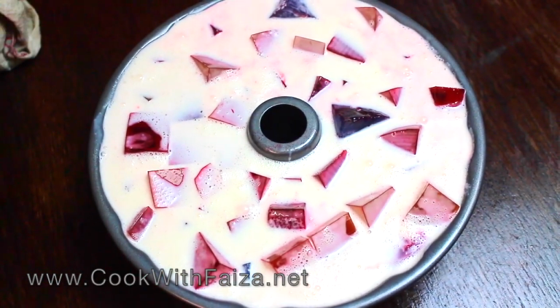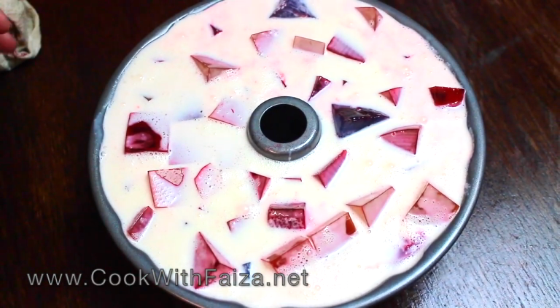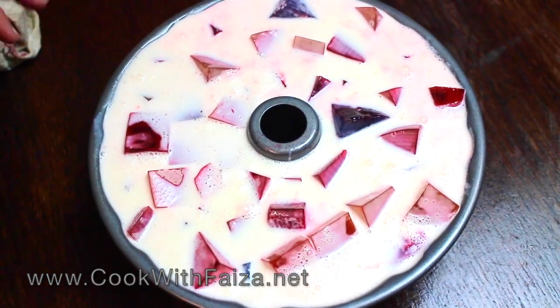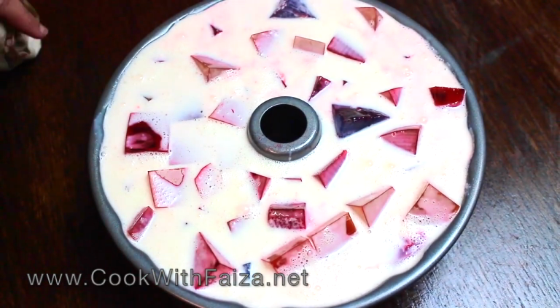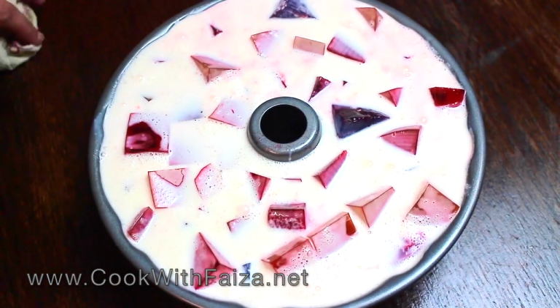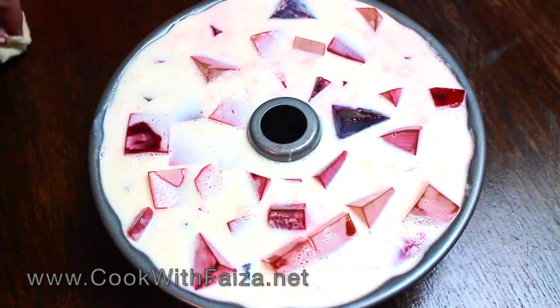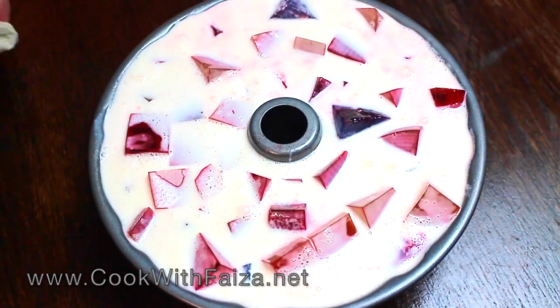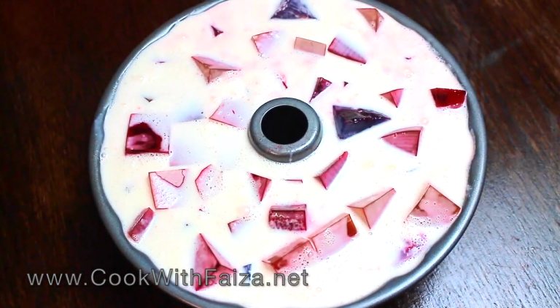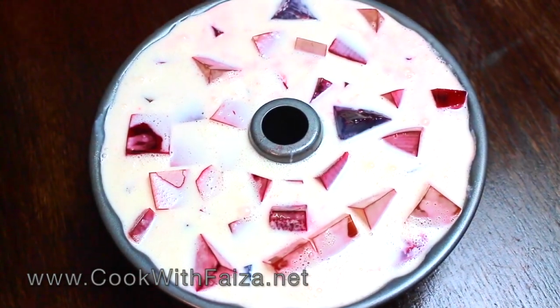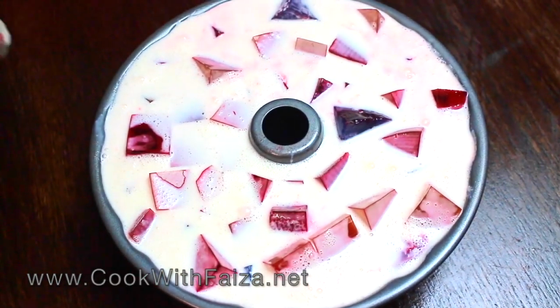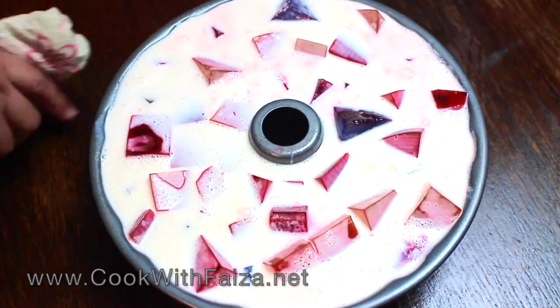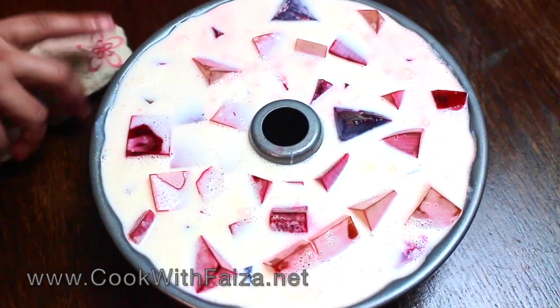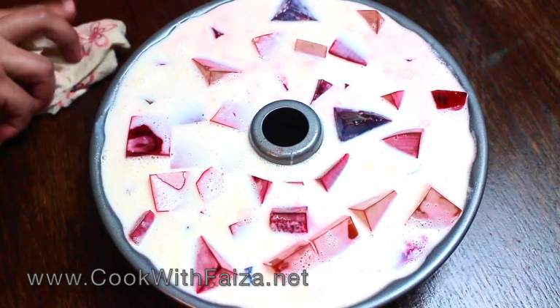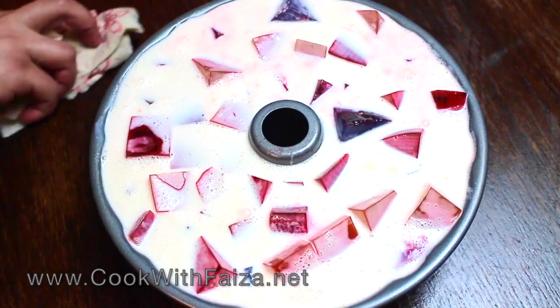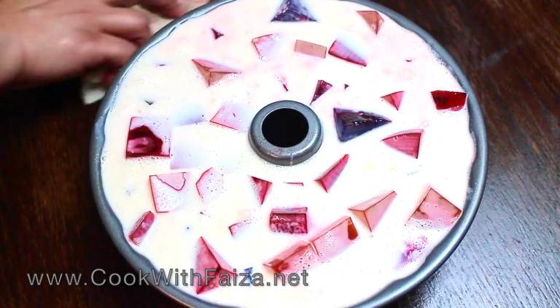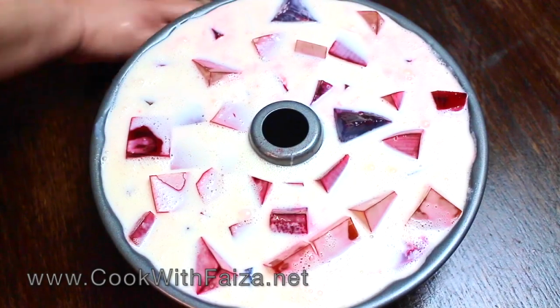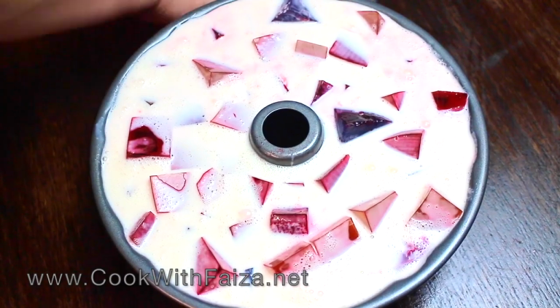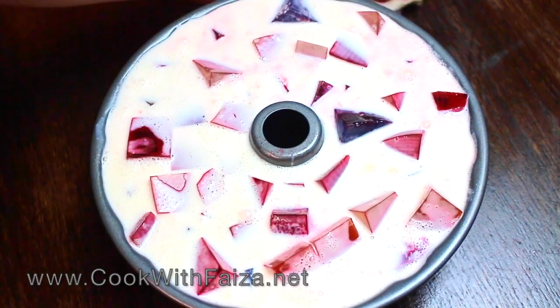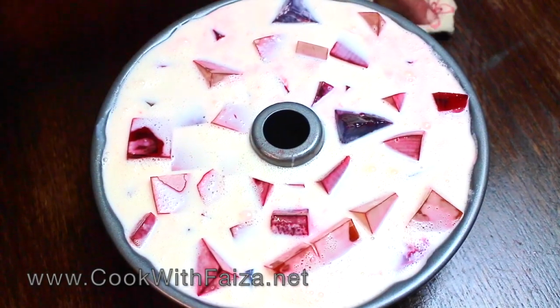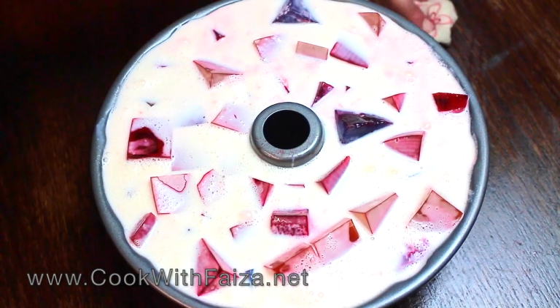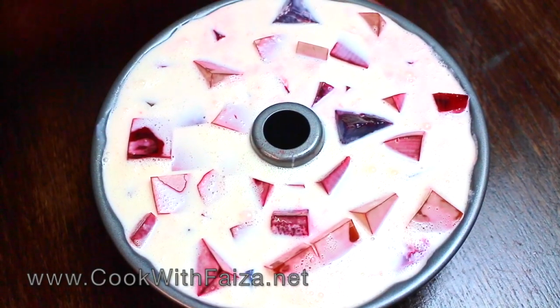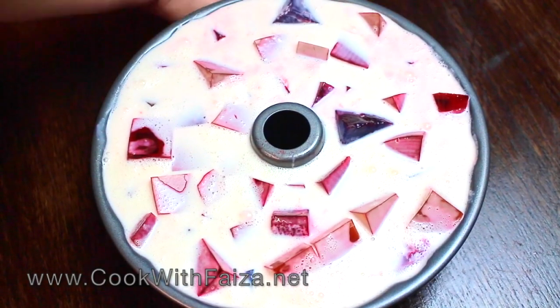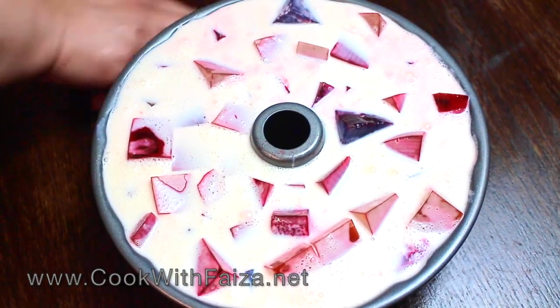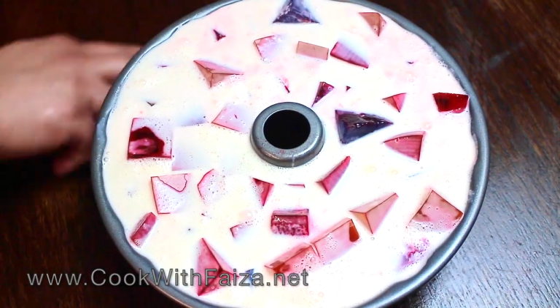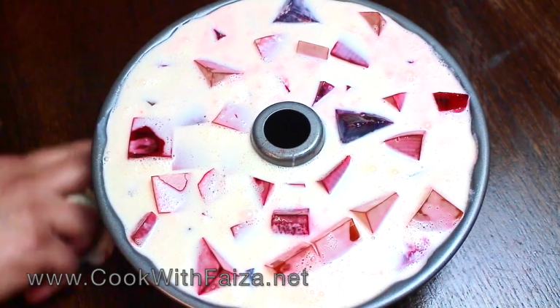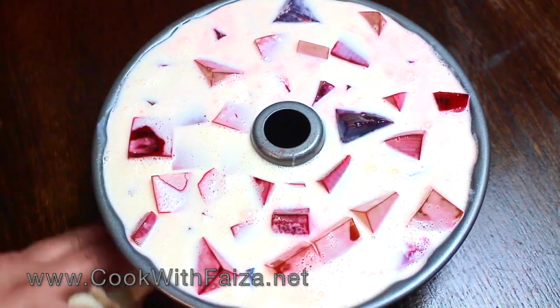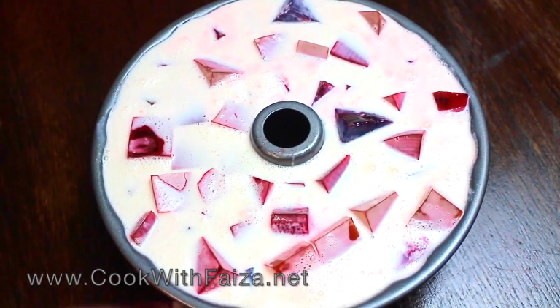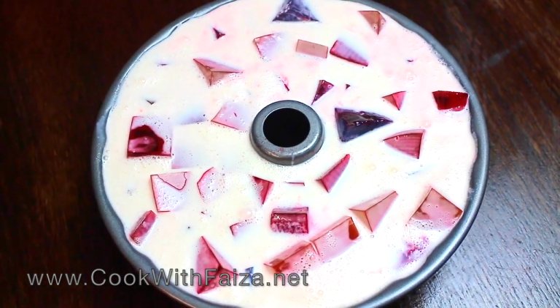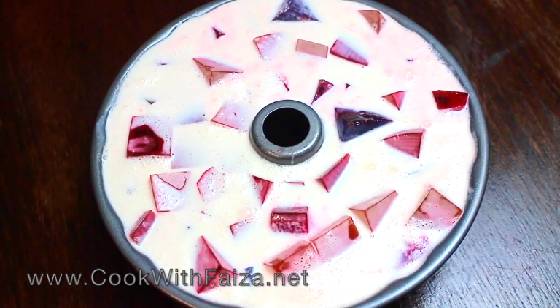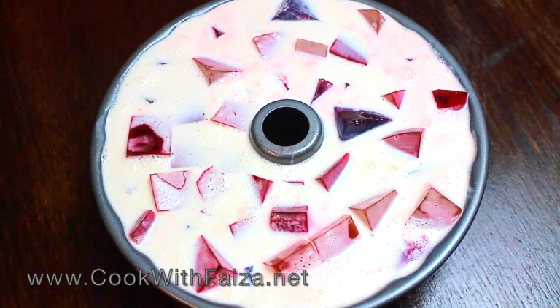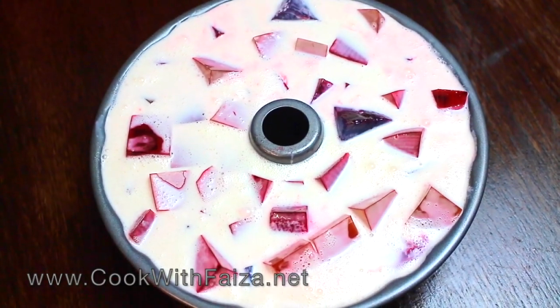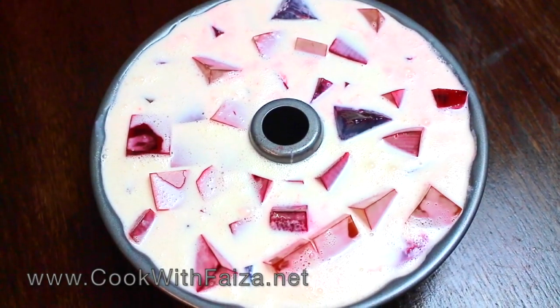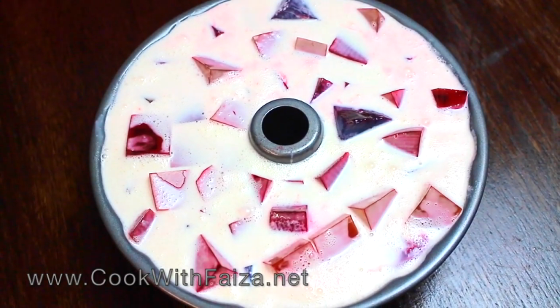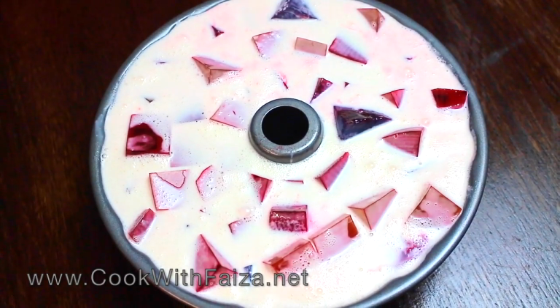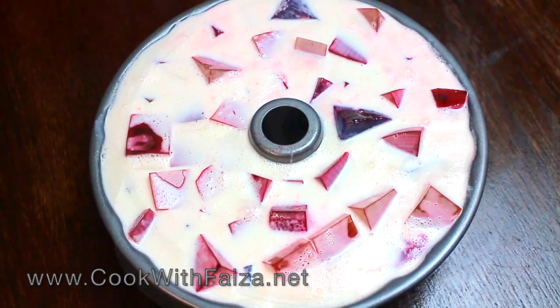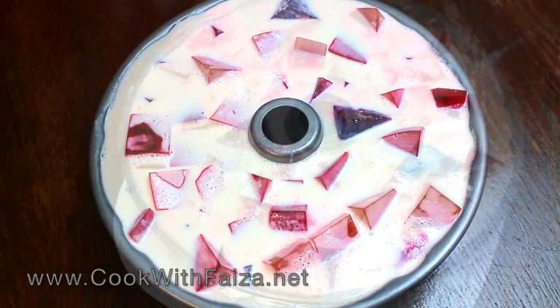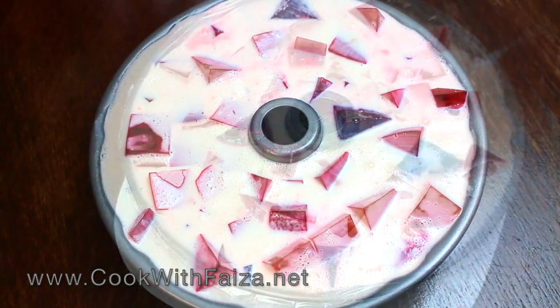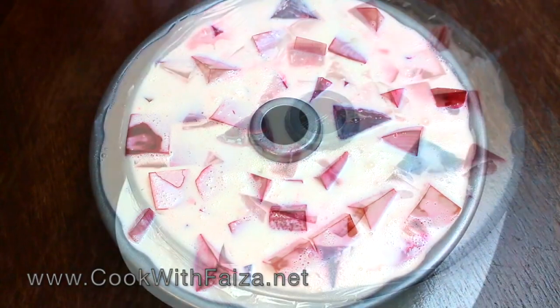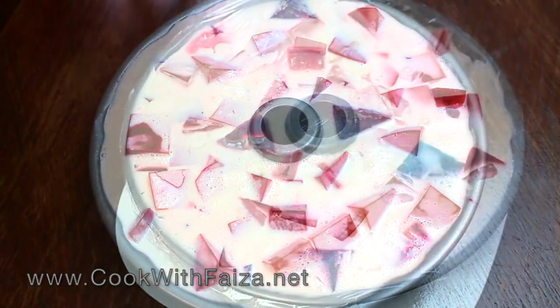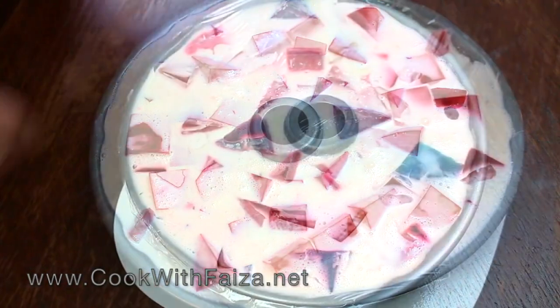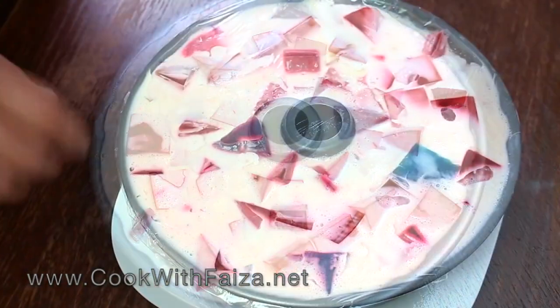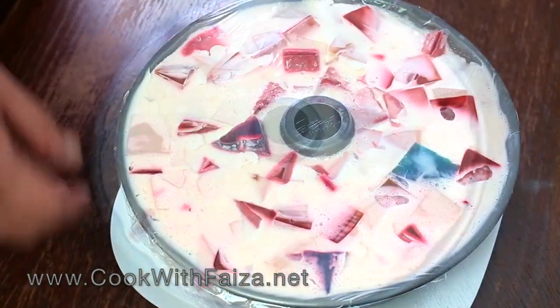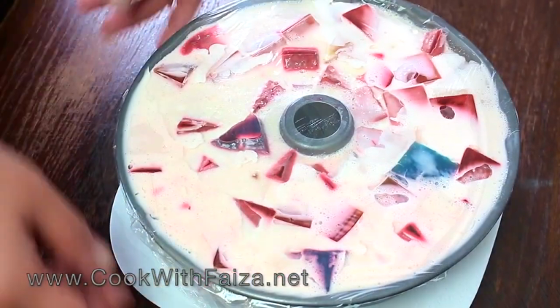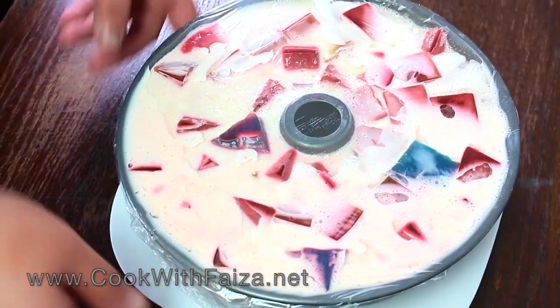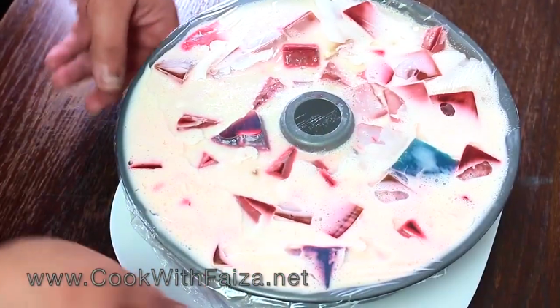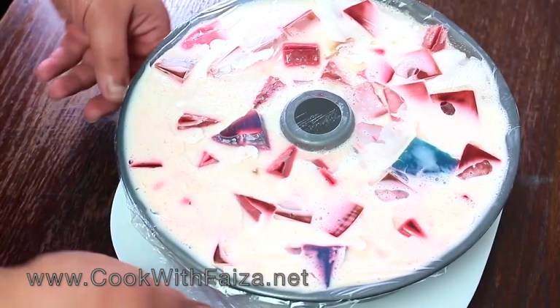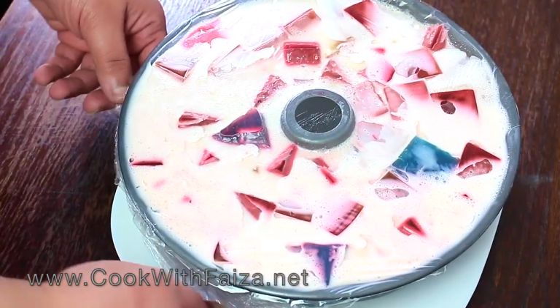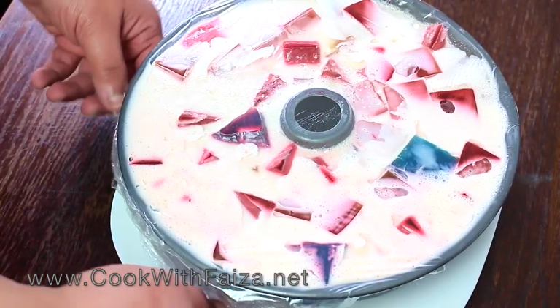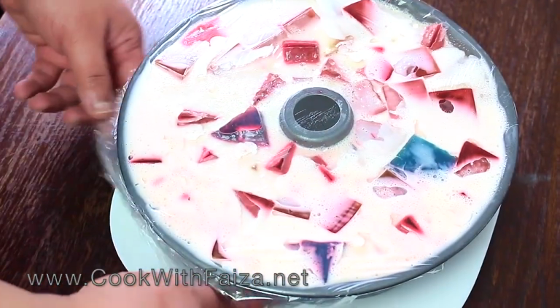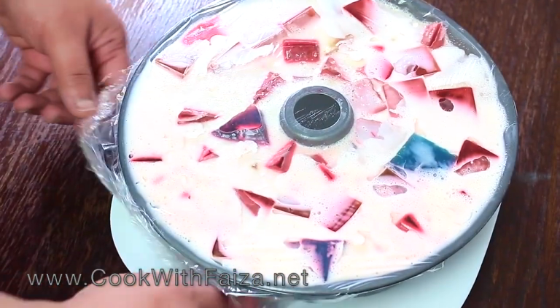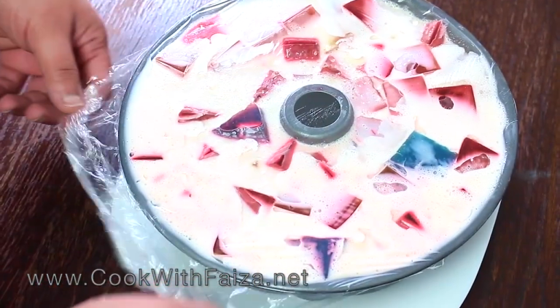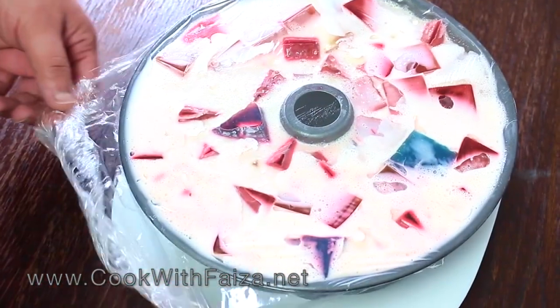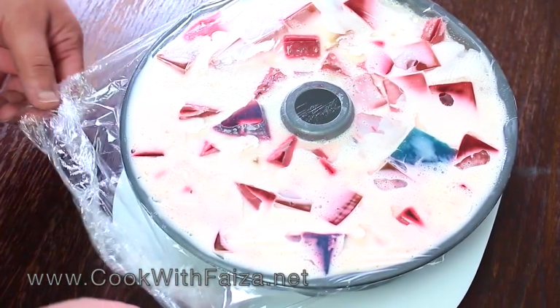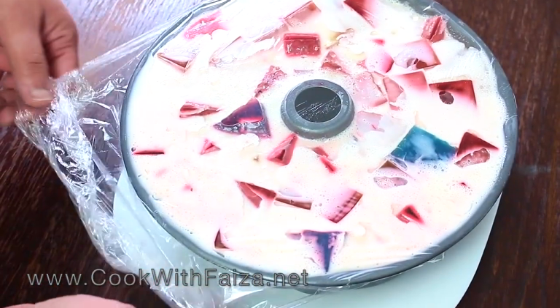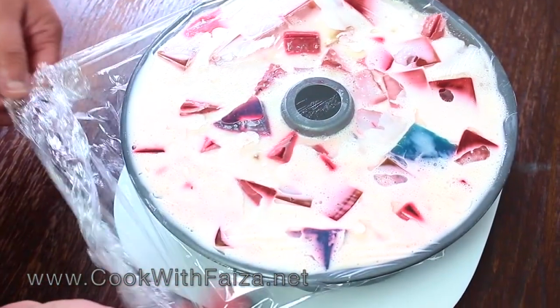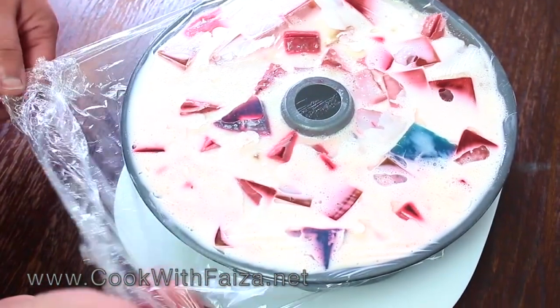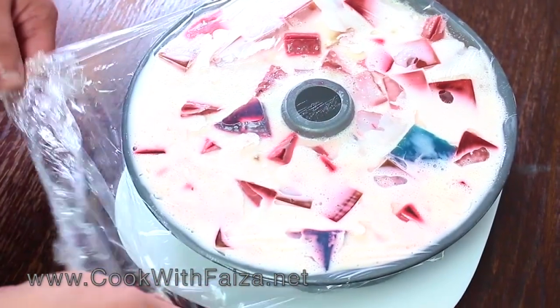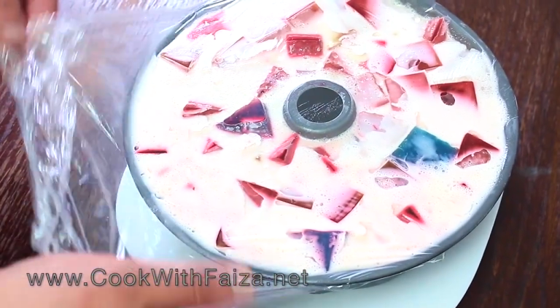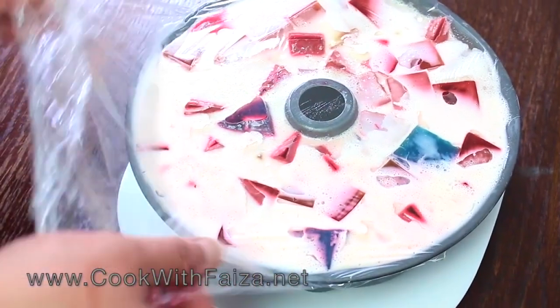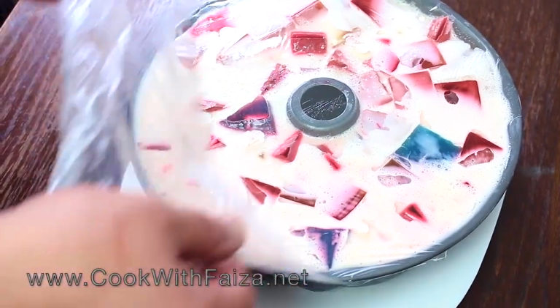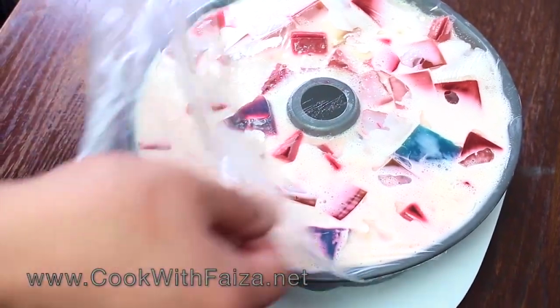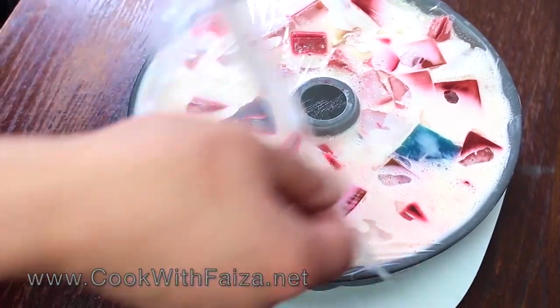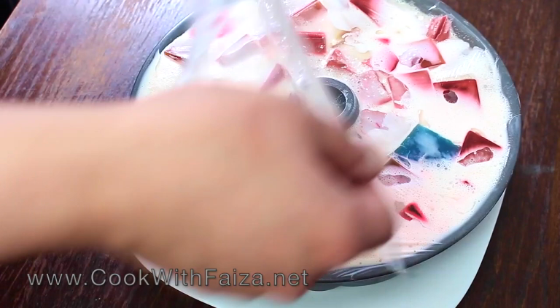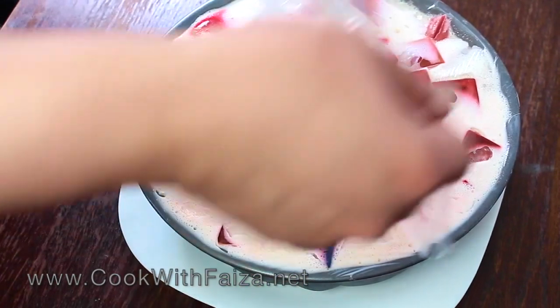Now let's put it in the fridge for 6 to 8 hours so it sets nicely.